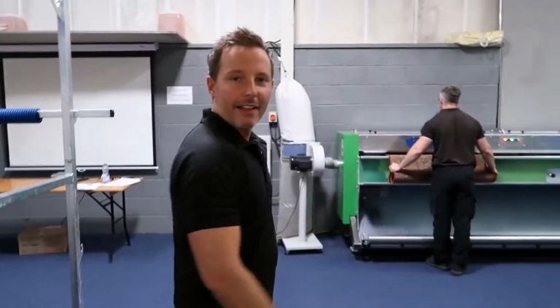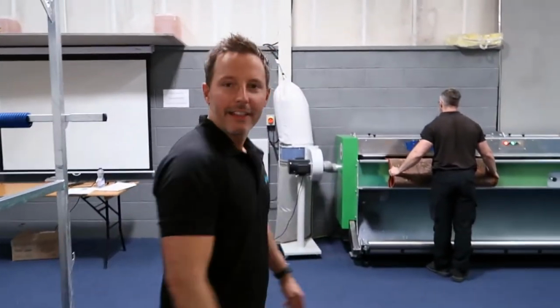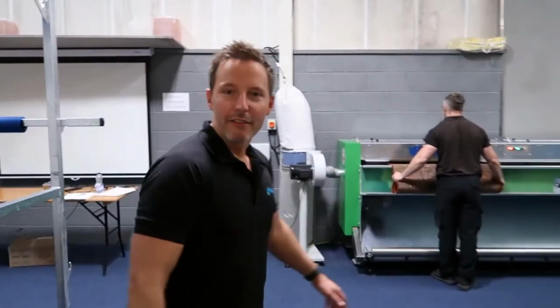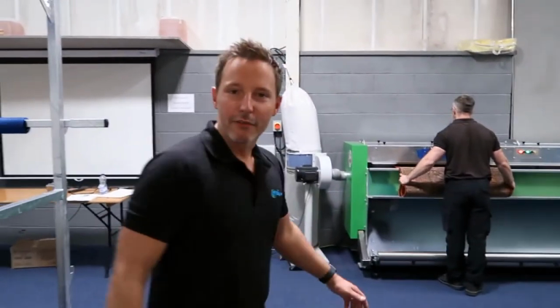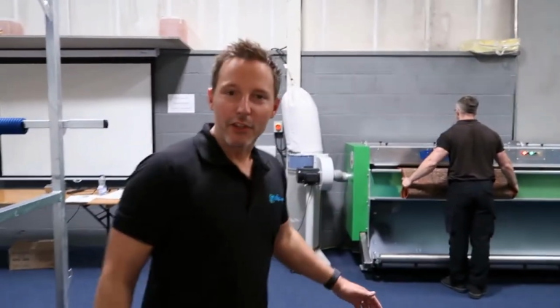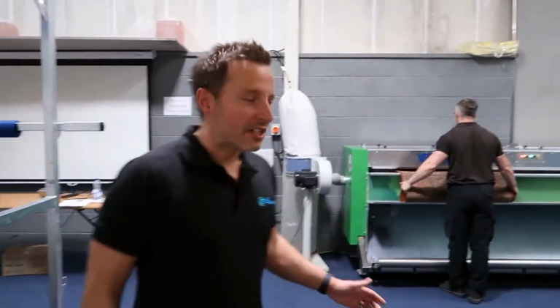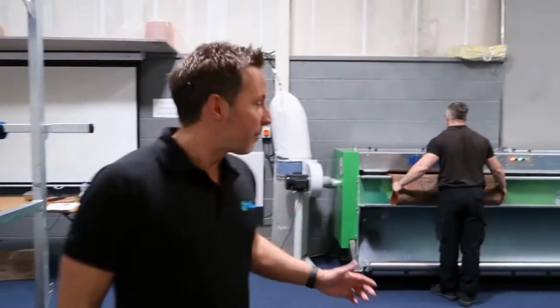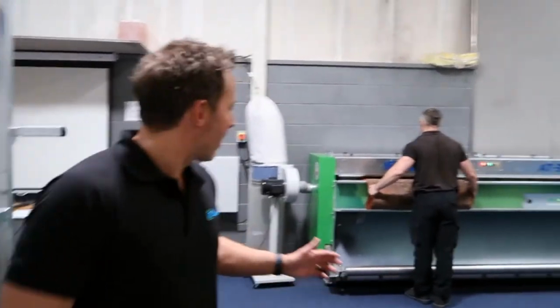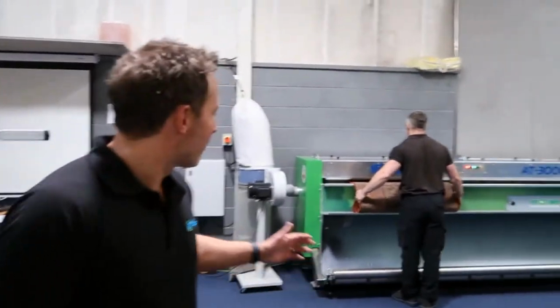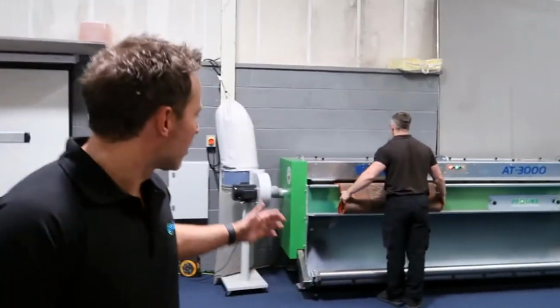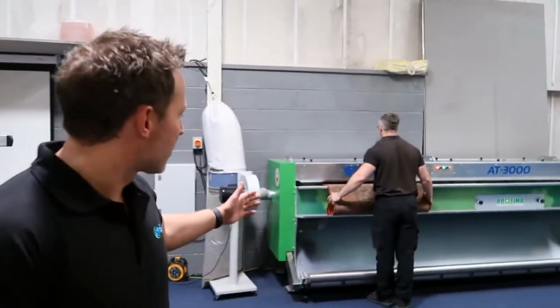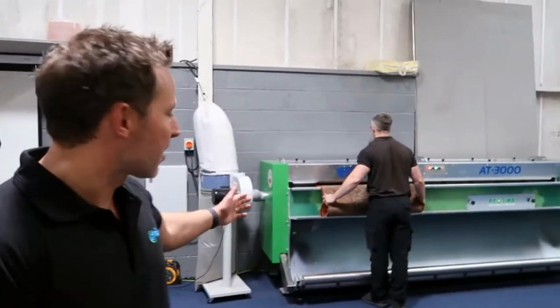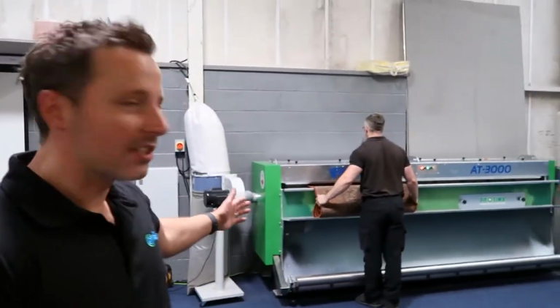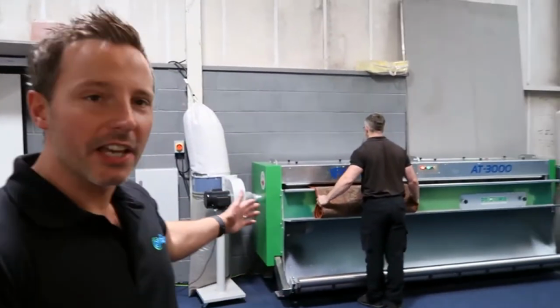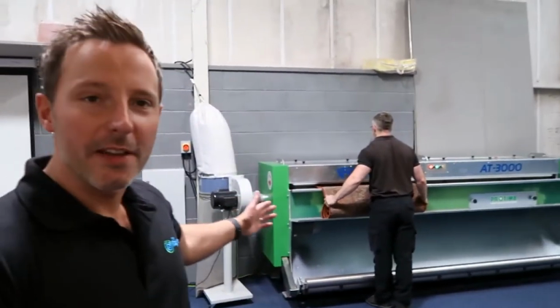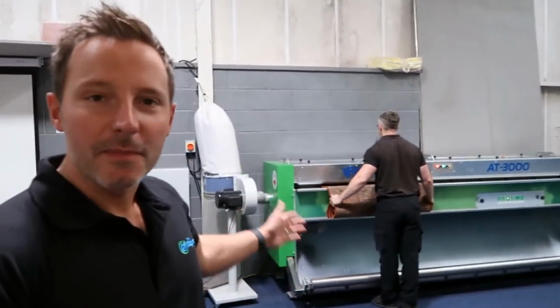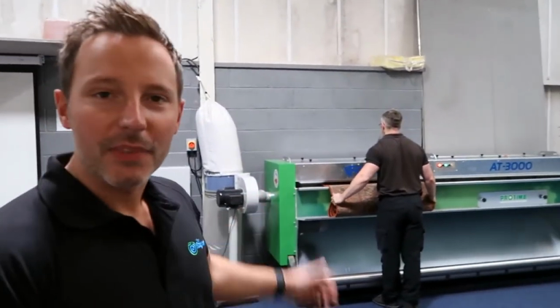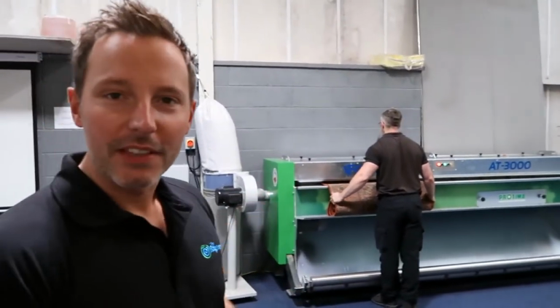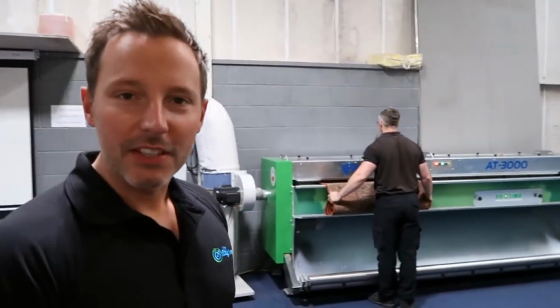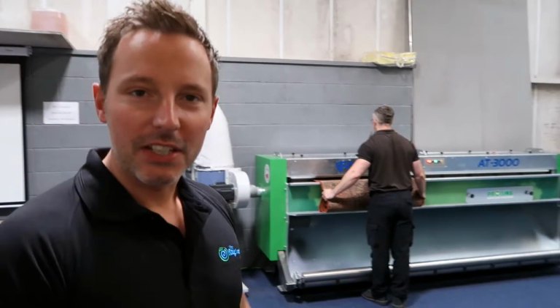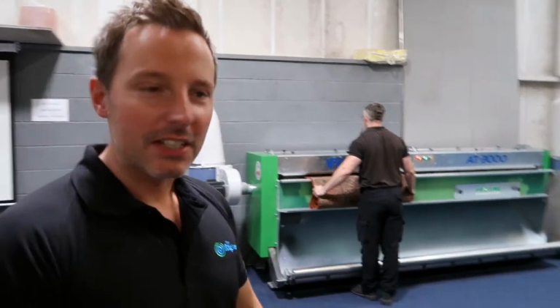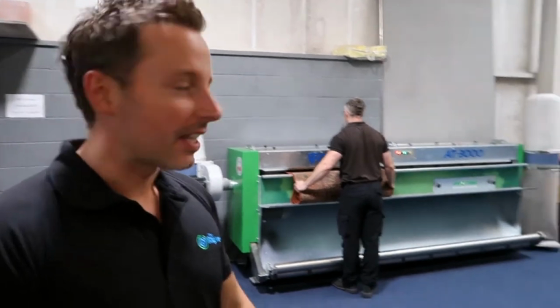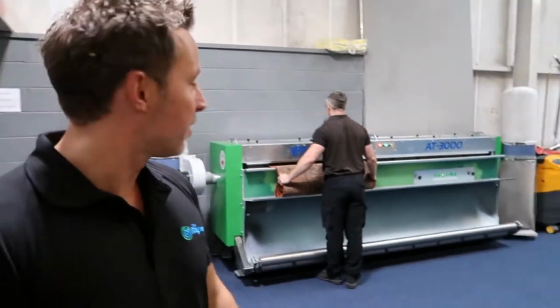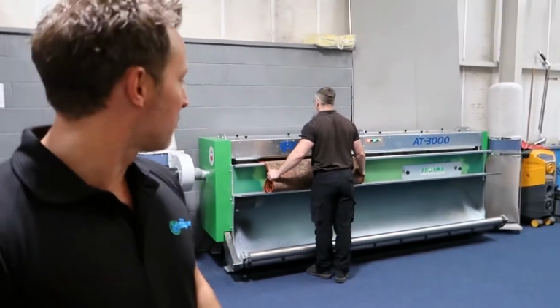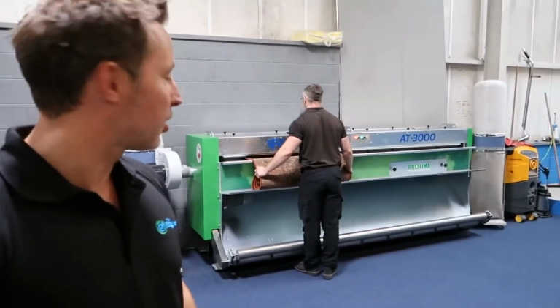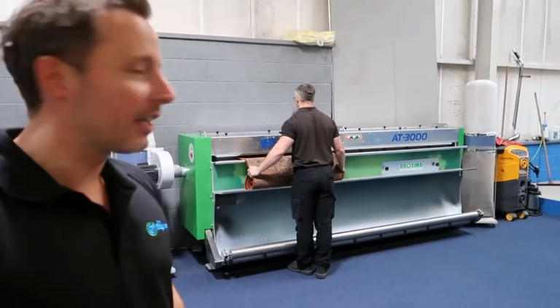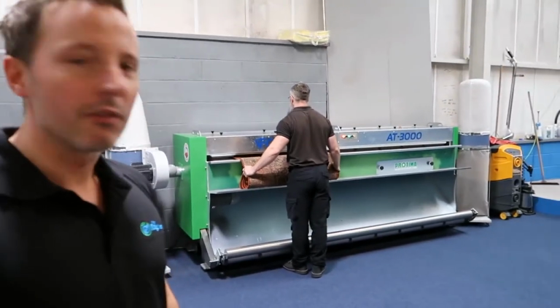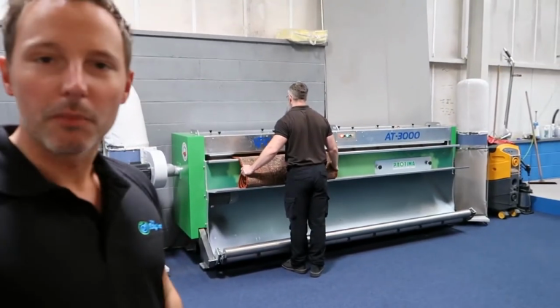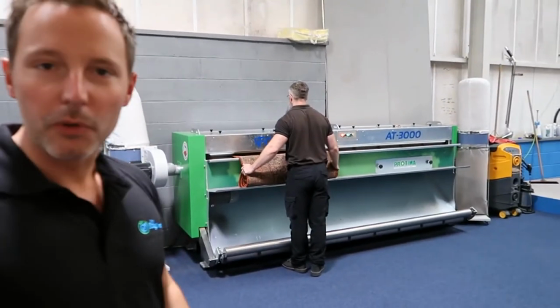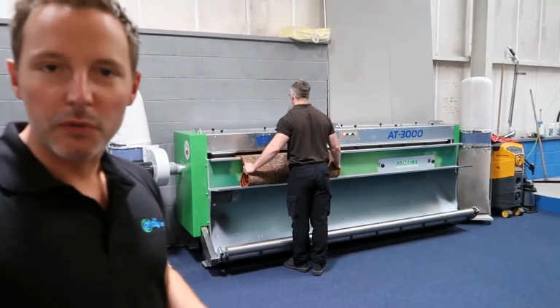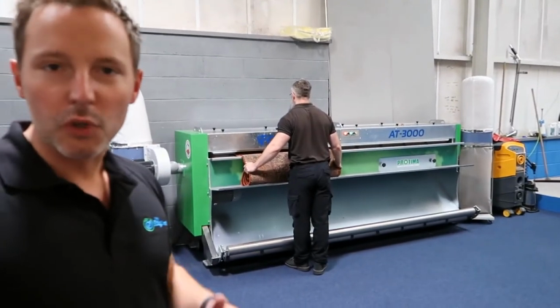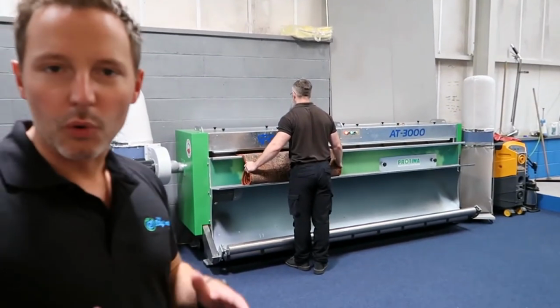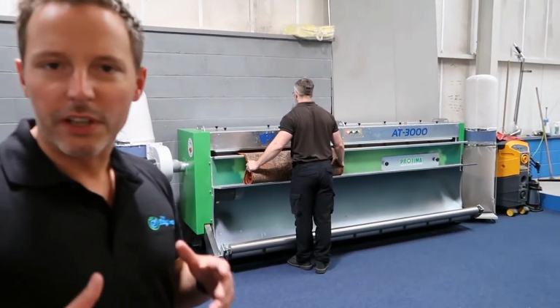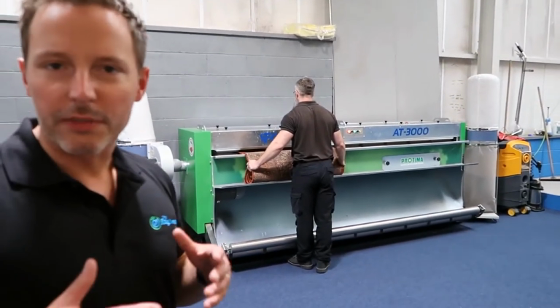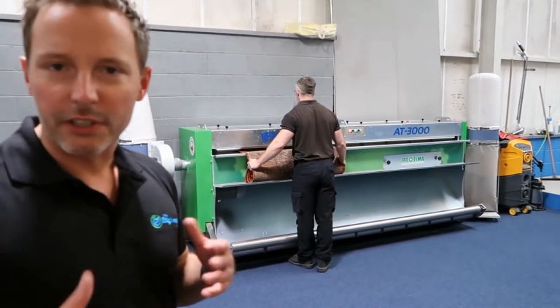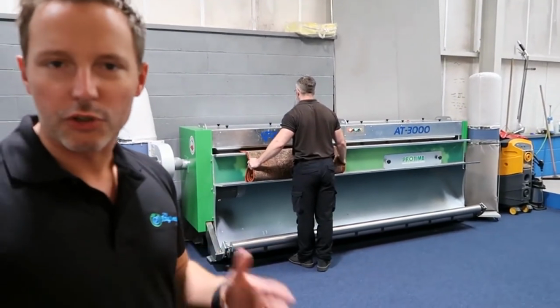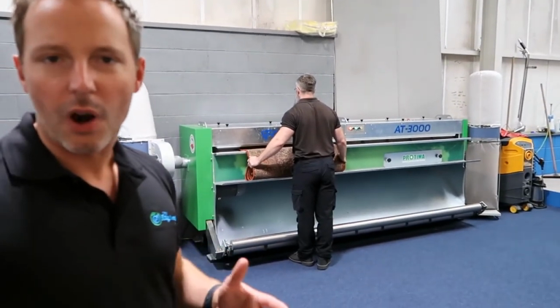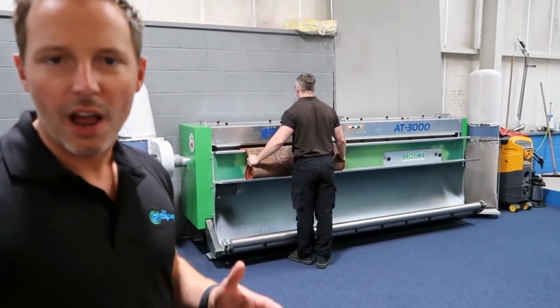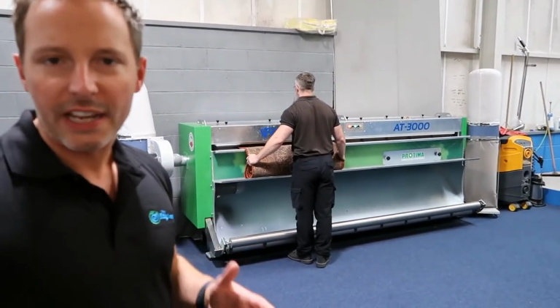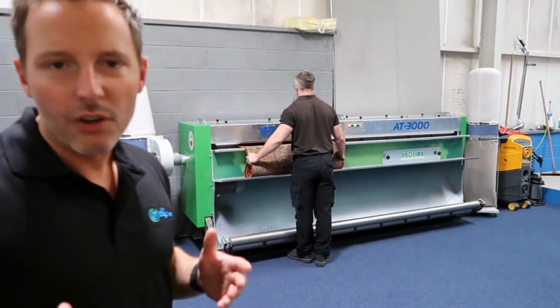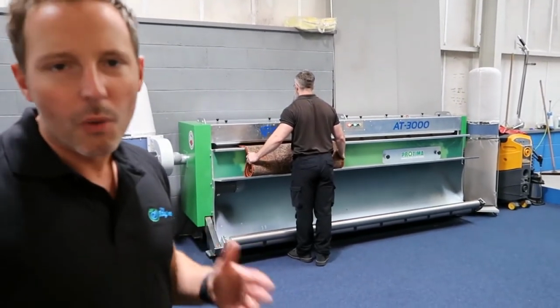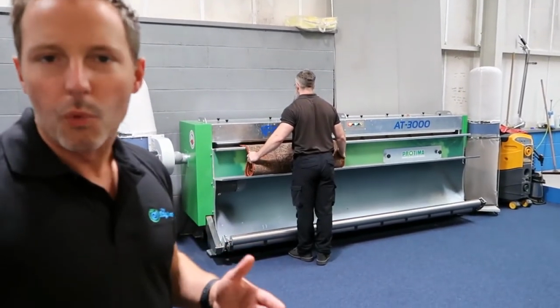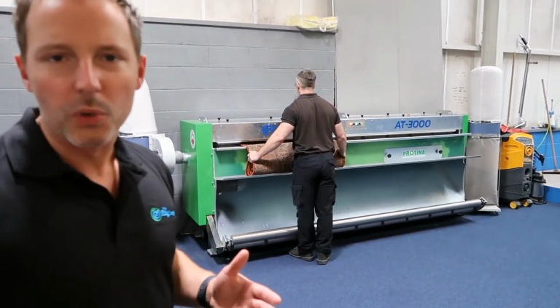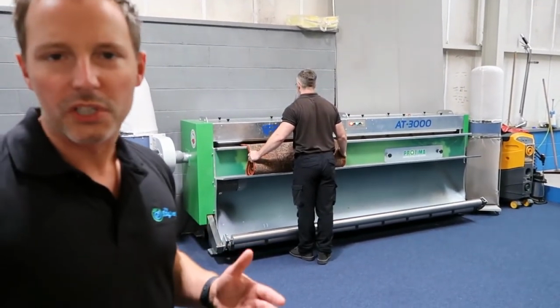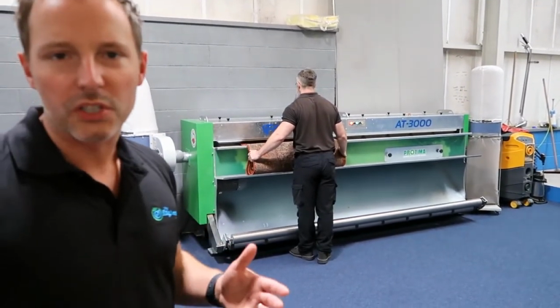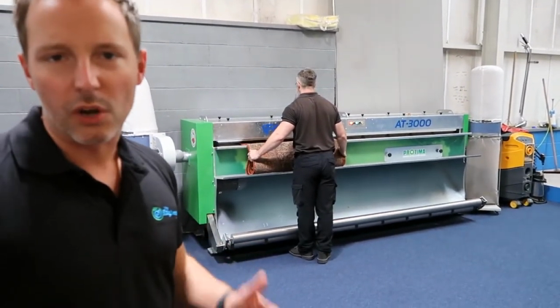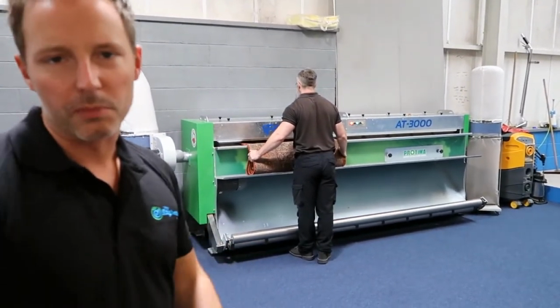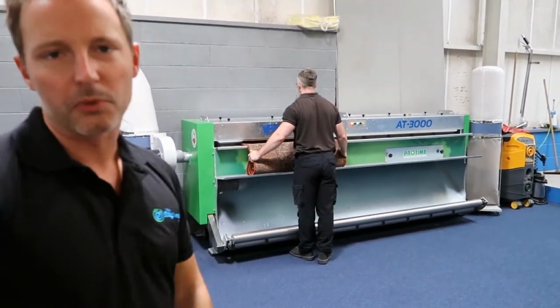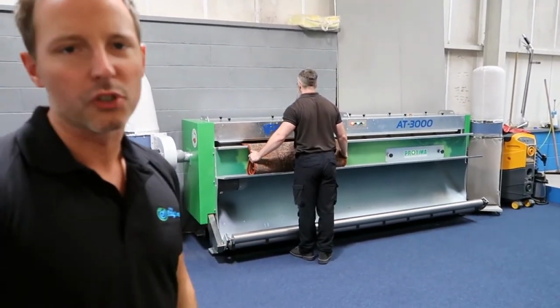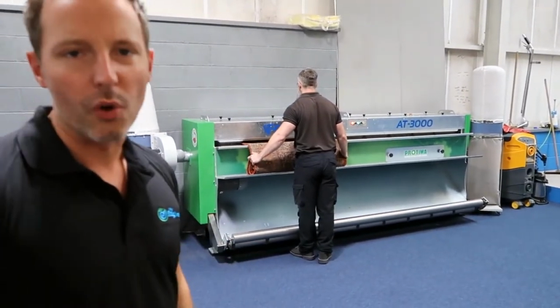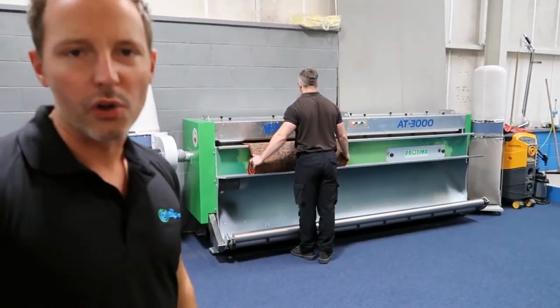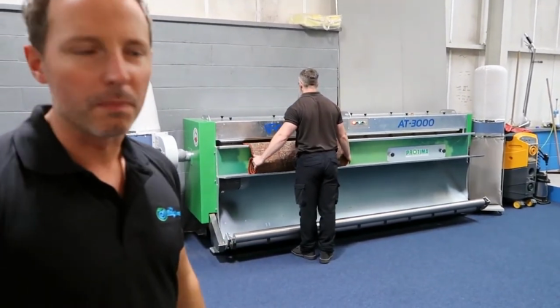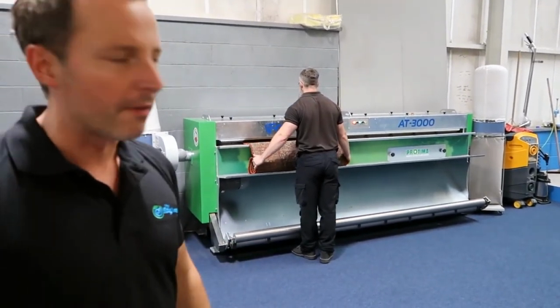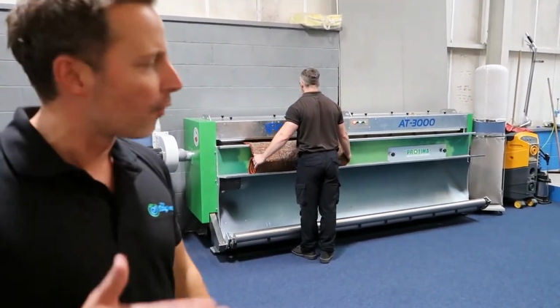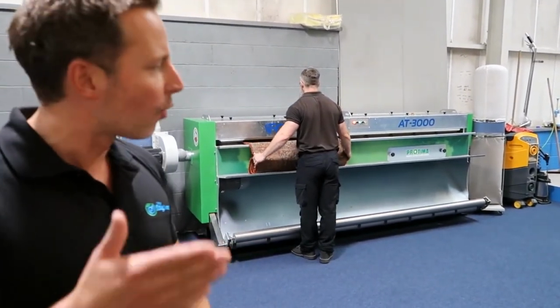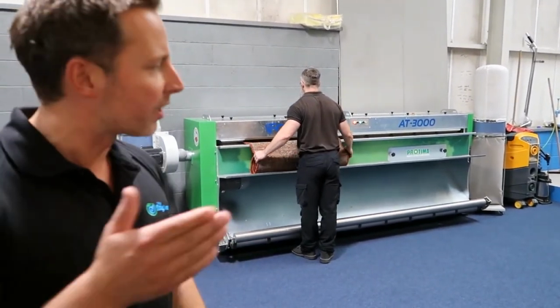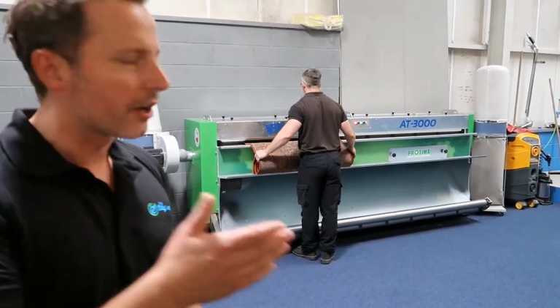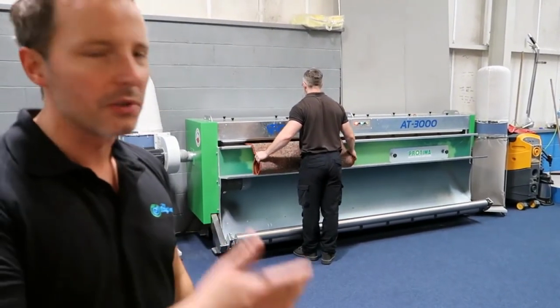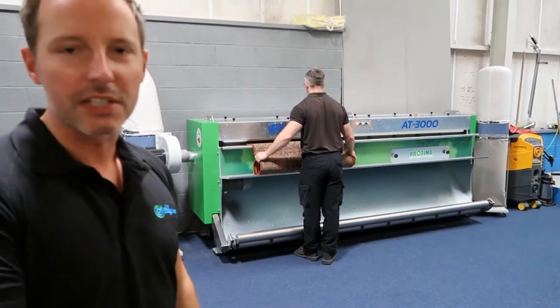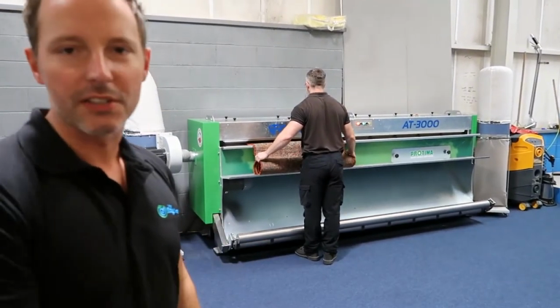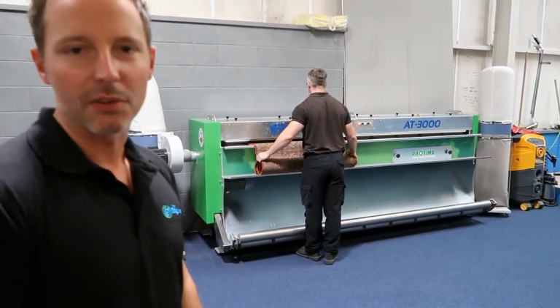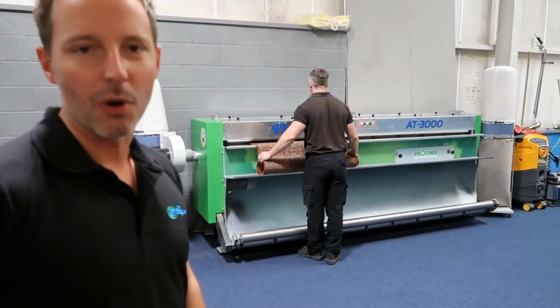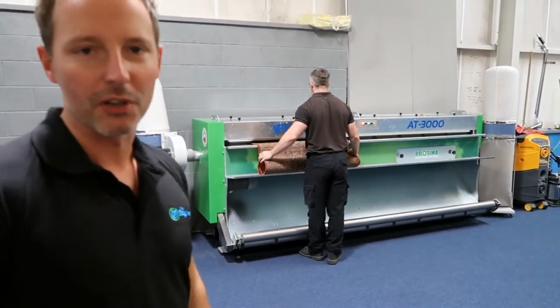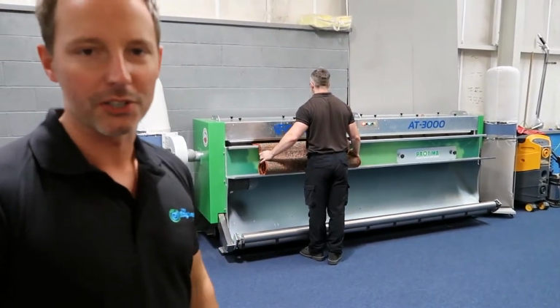So, firstly, we have our duster. This is the machine that removes all the dry, not water-soluble soil before it goes into the wash.